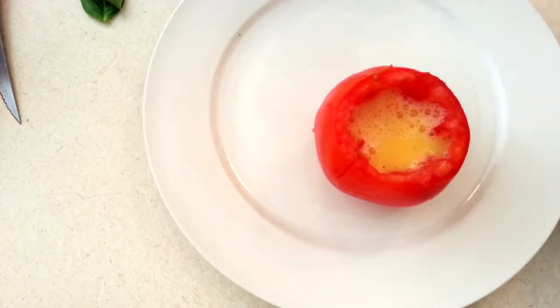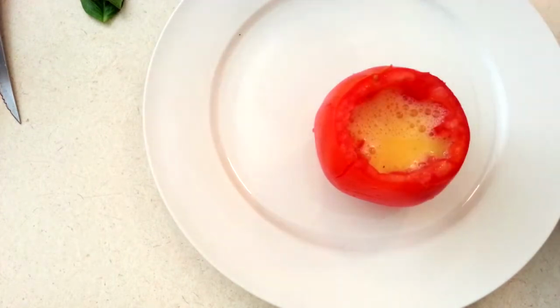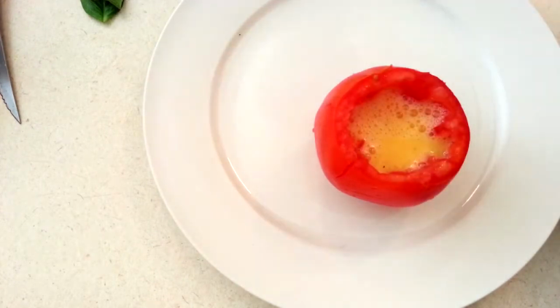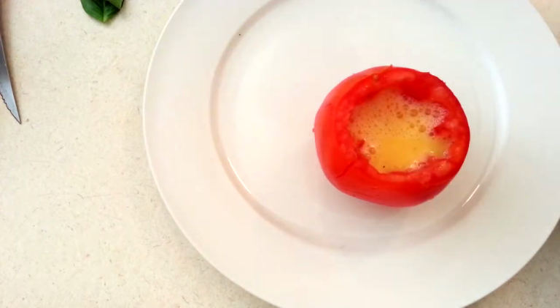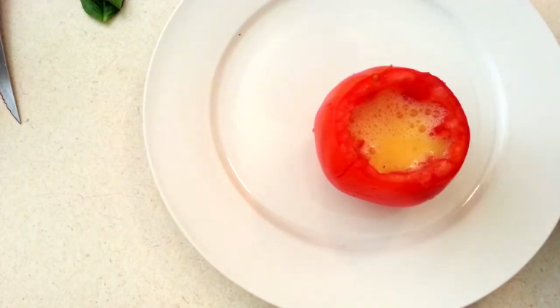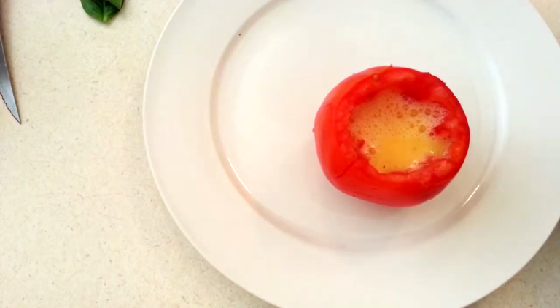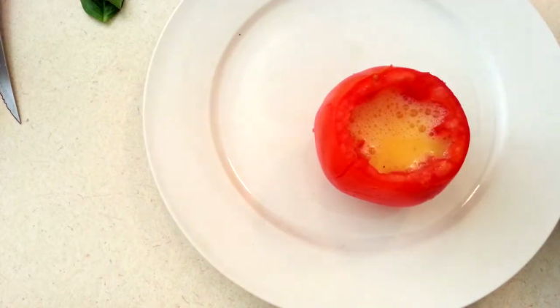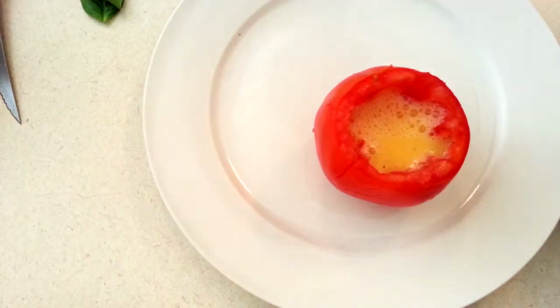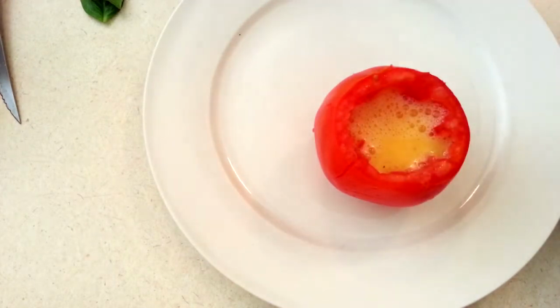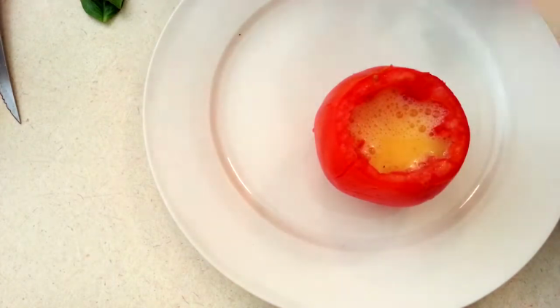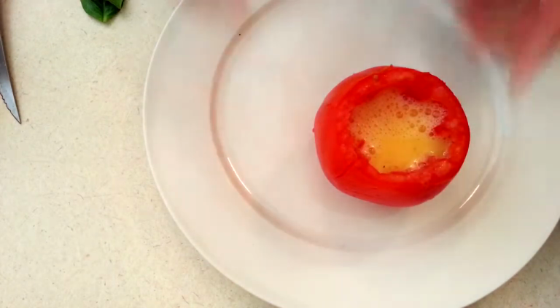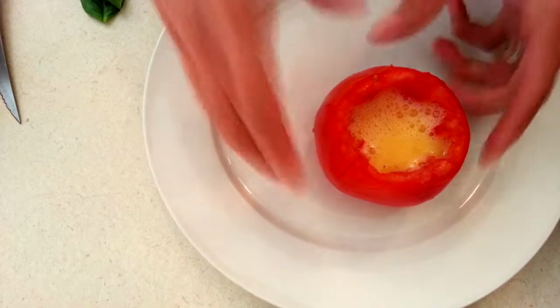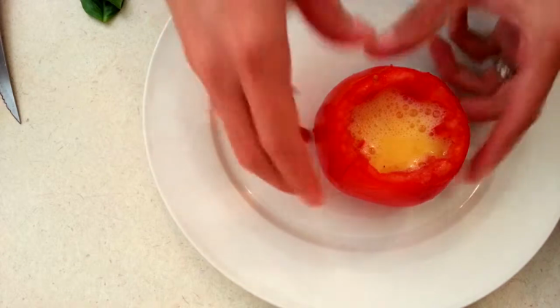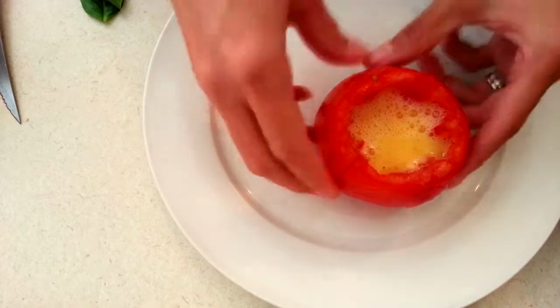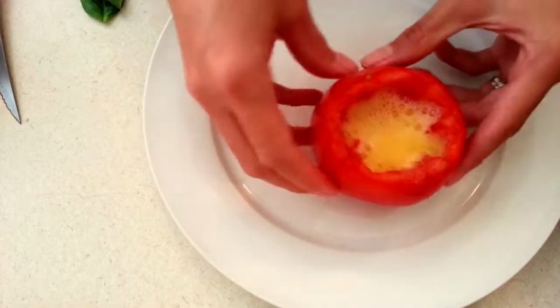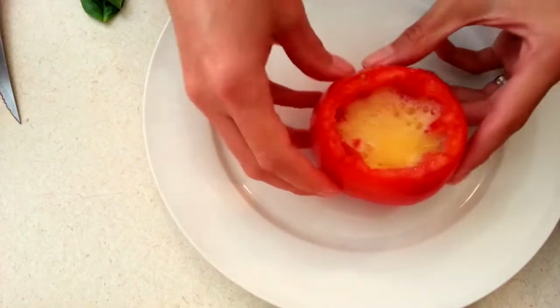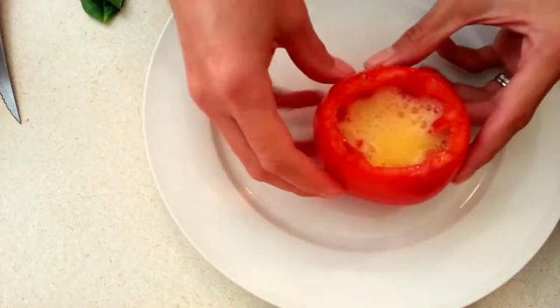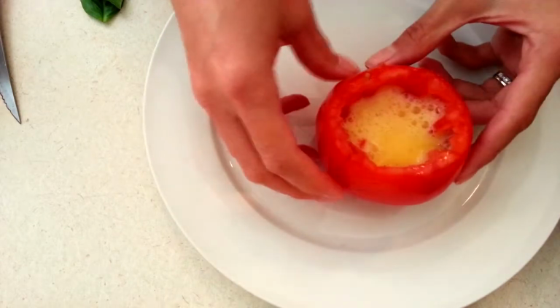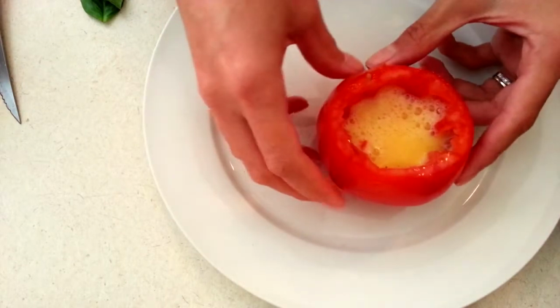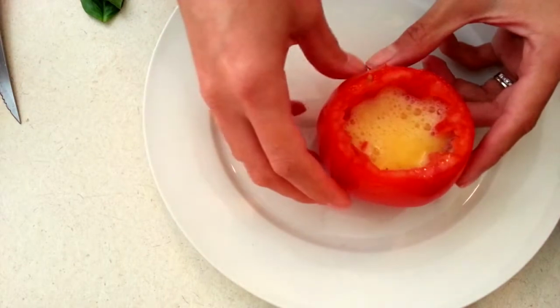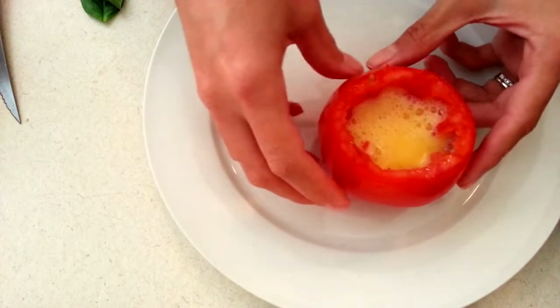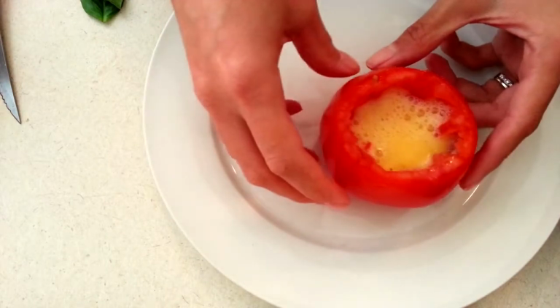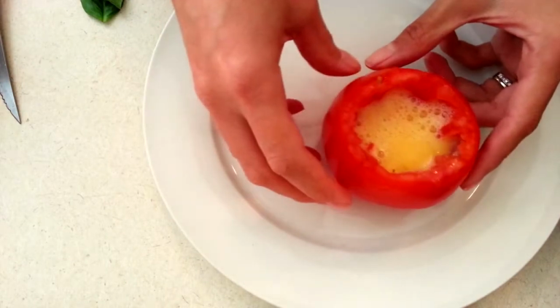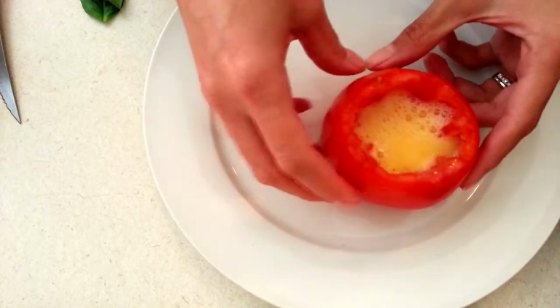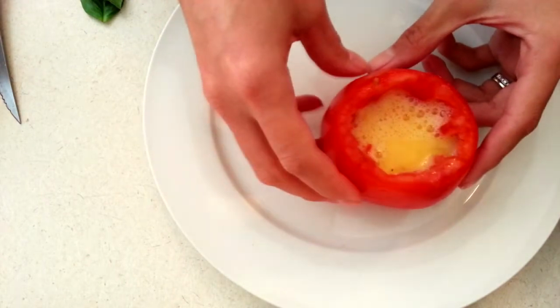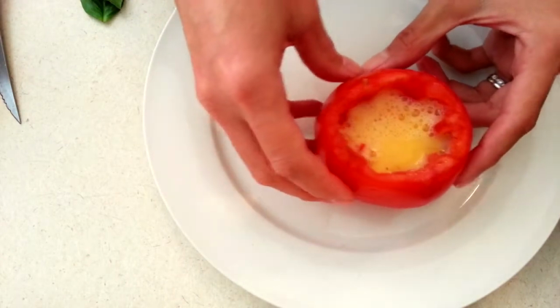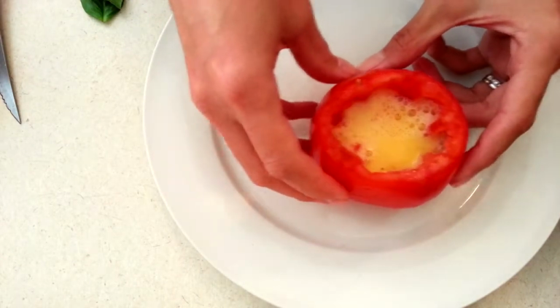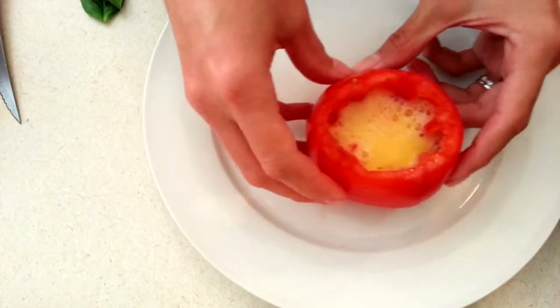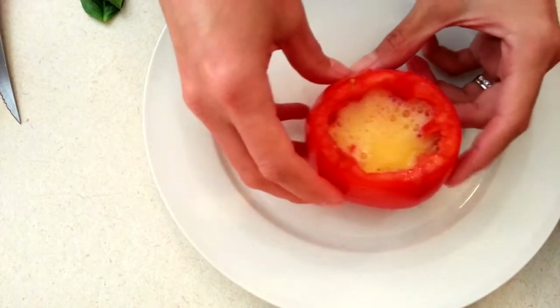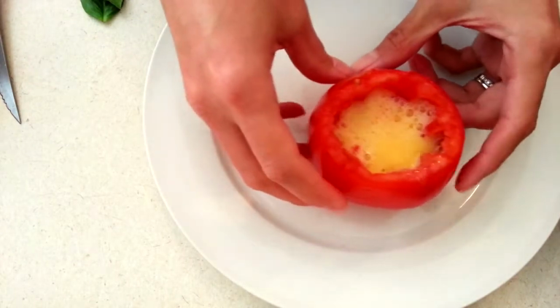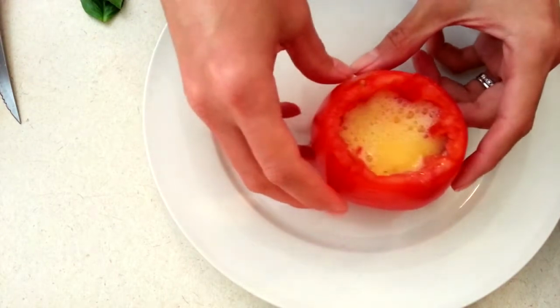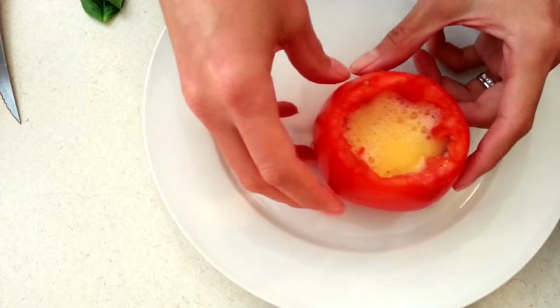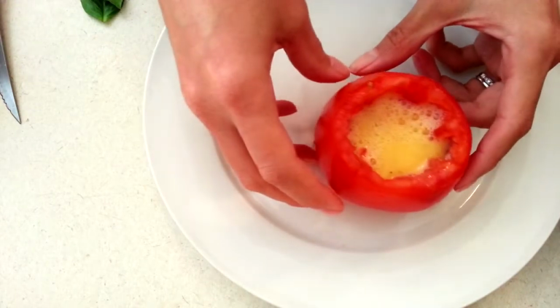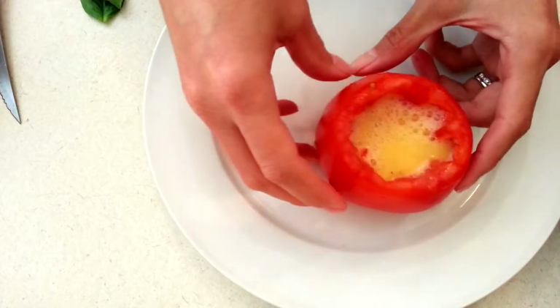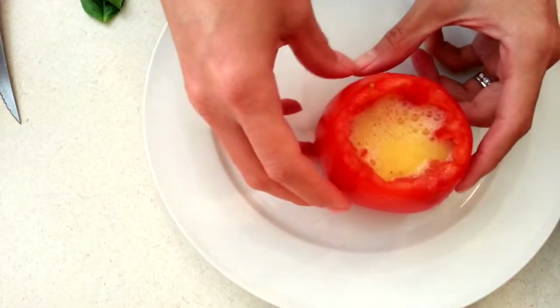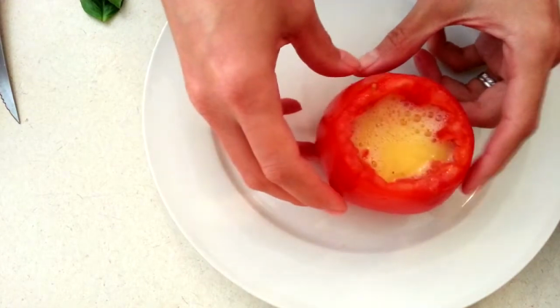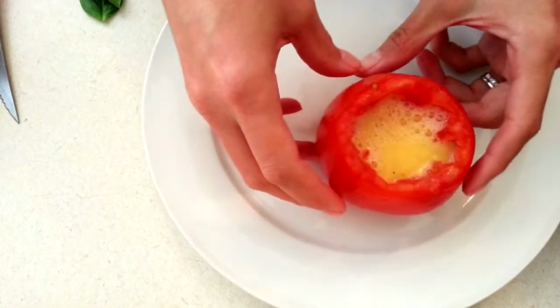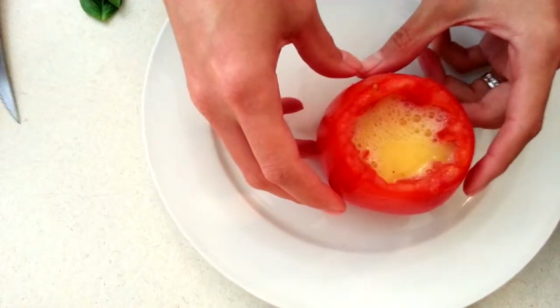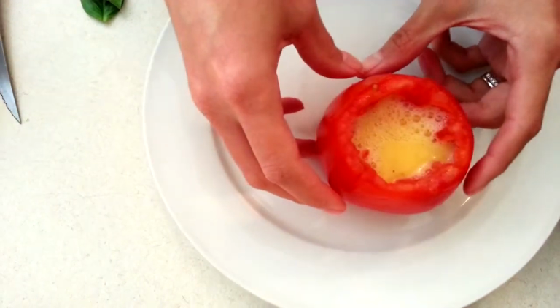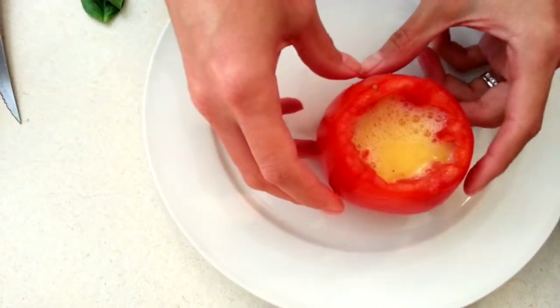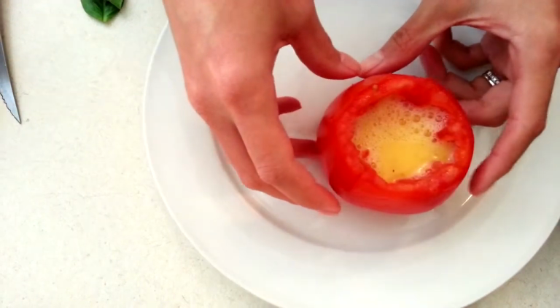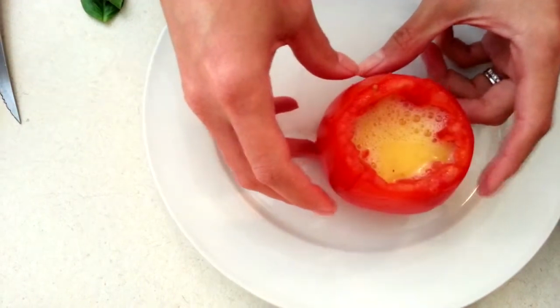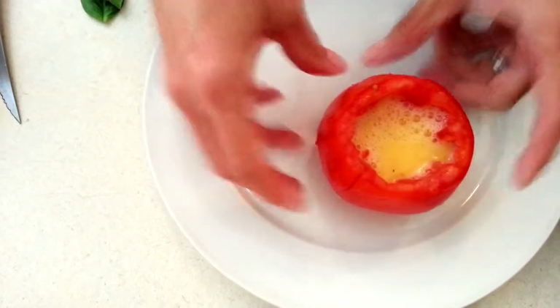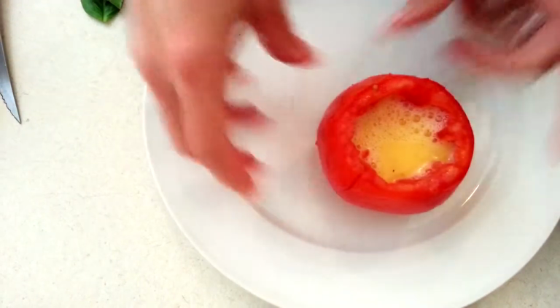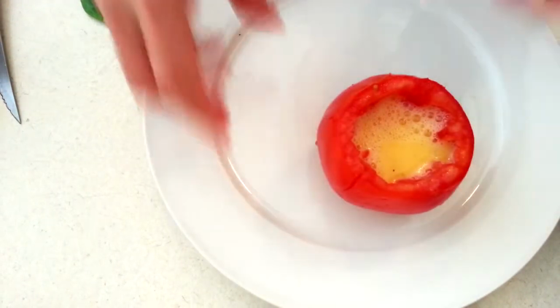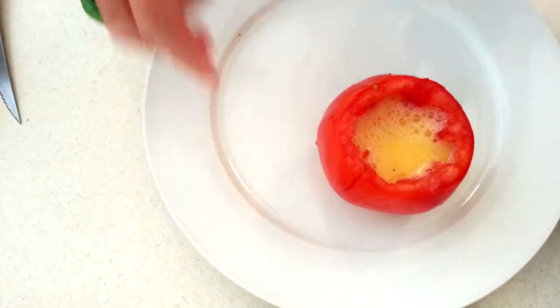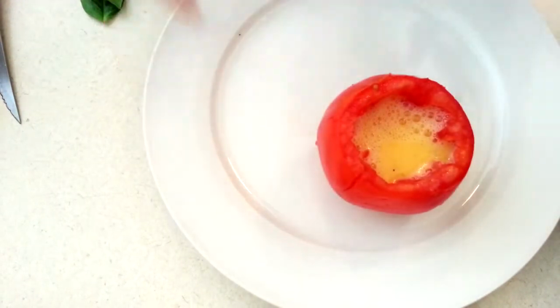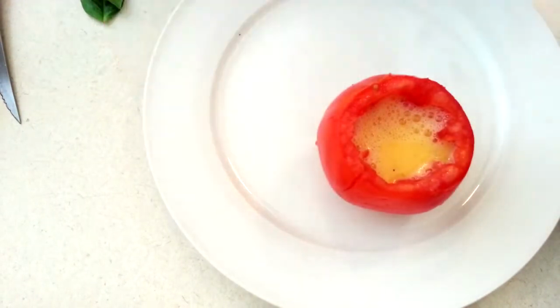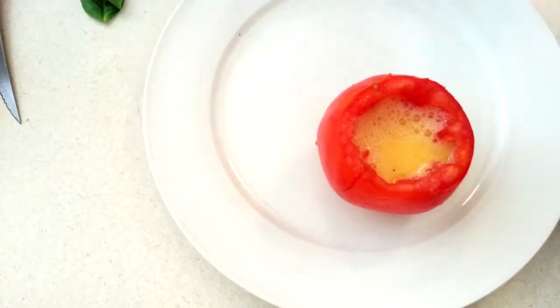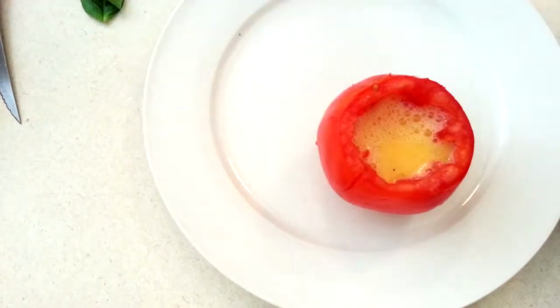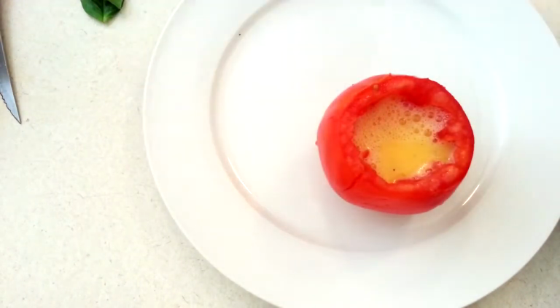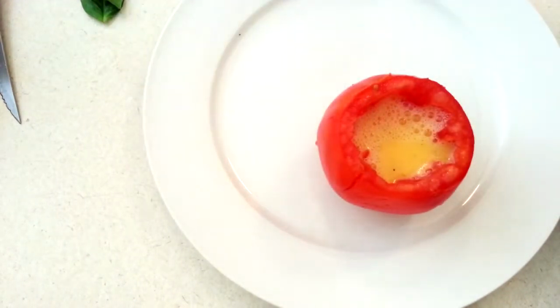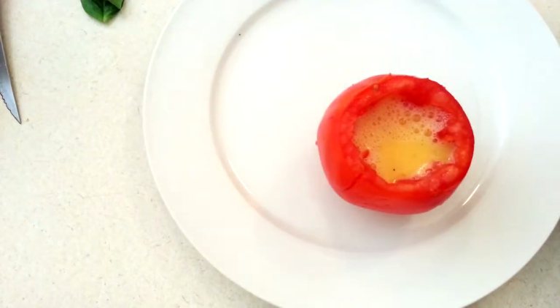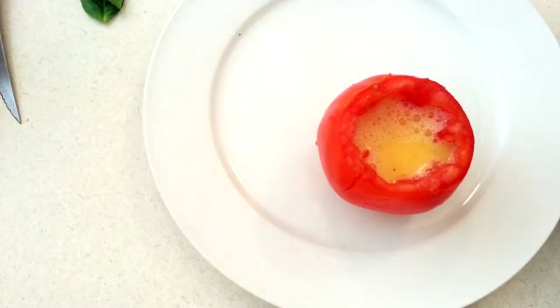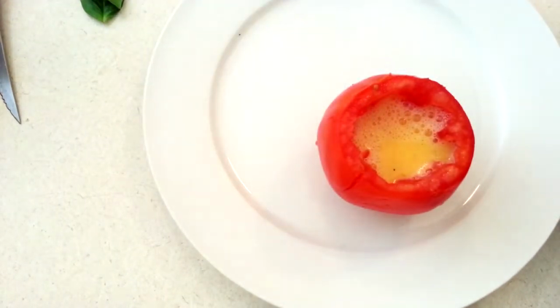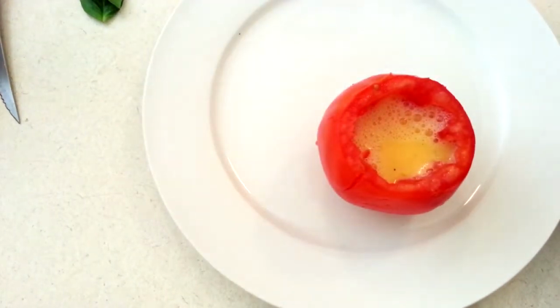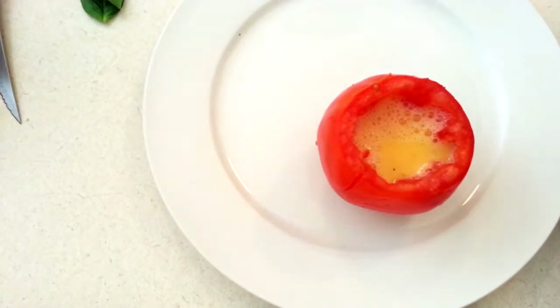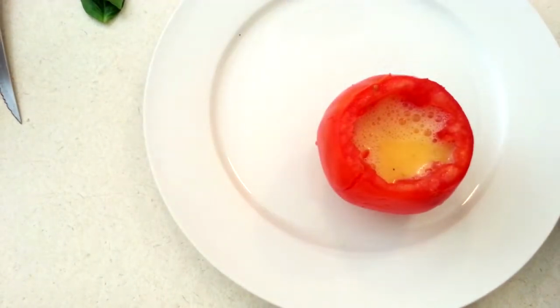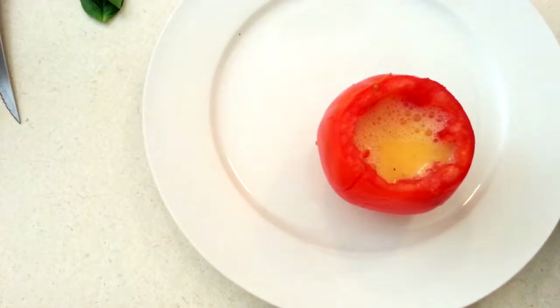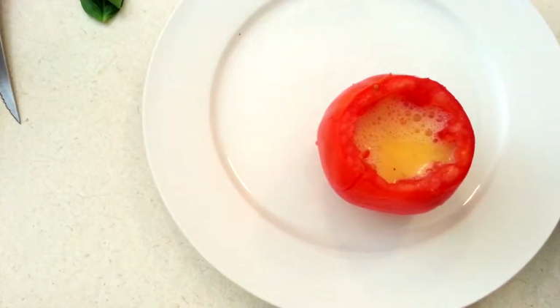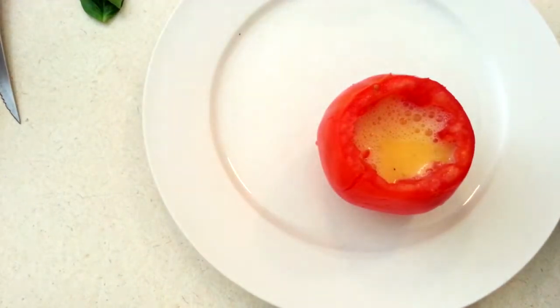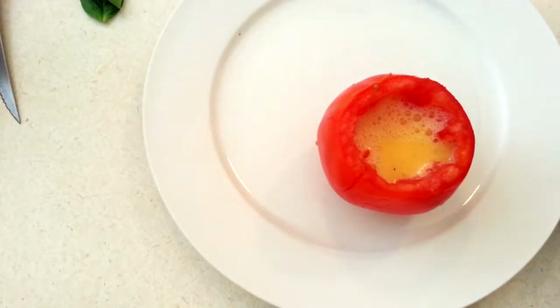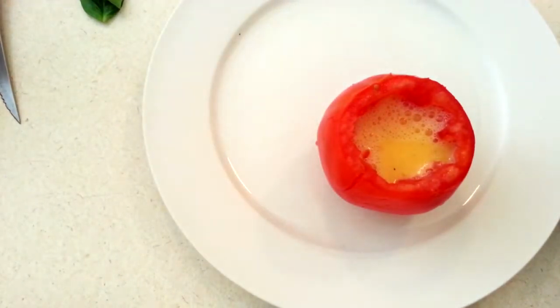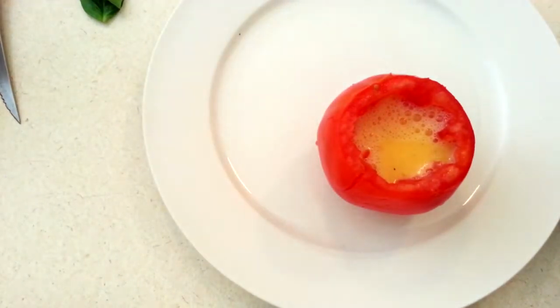You know what, I think I'm going to scramble another egg.